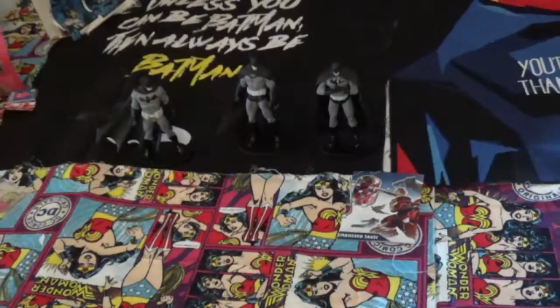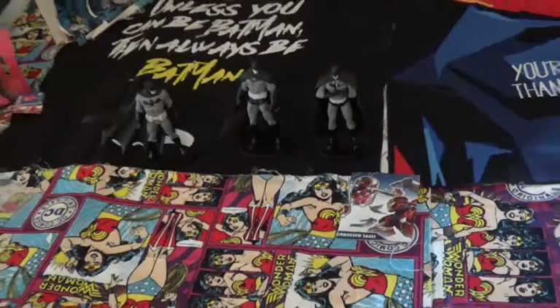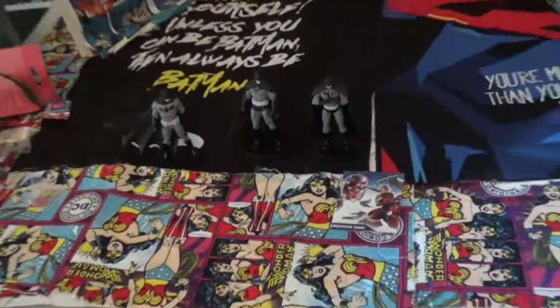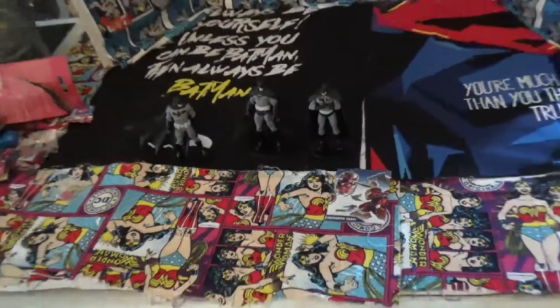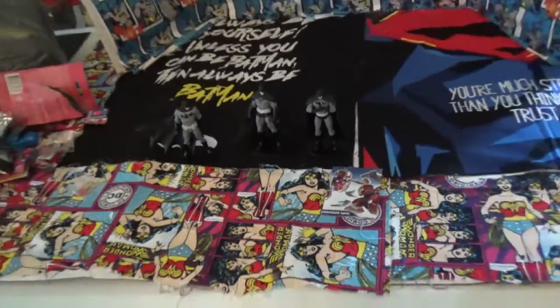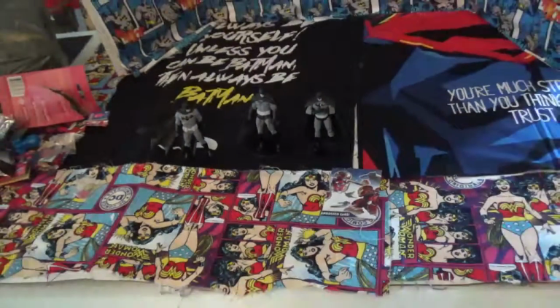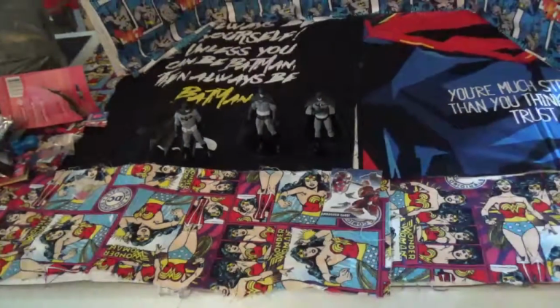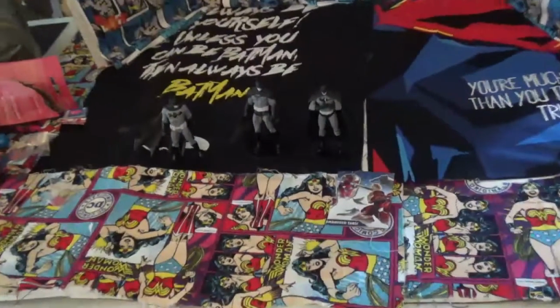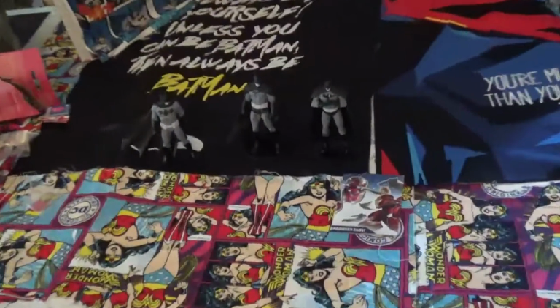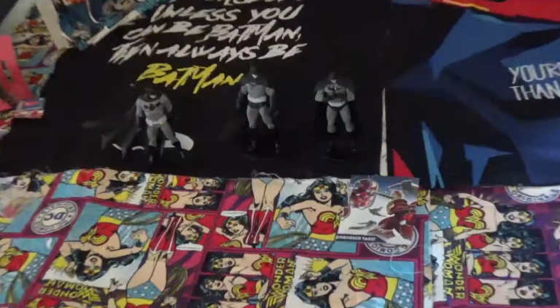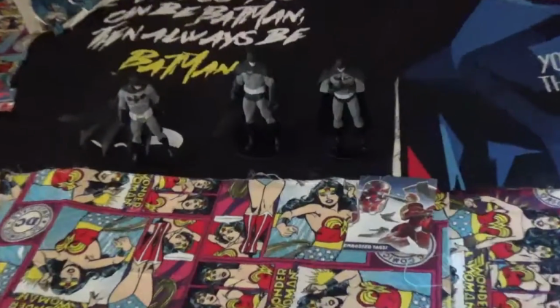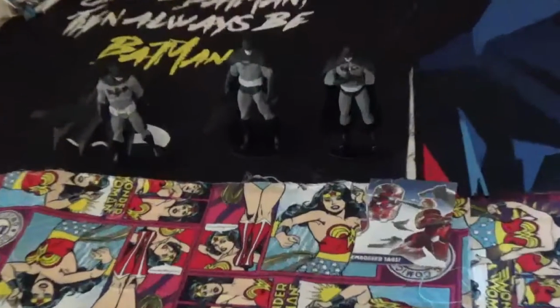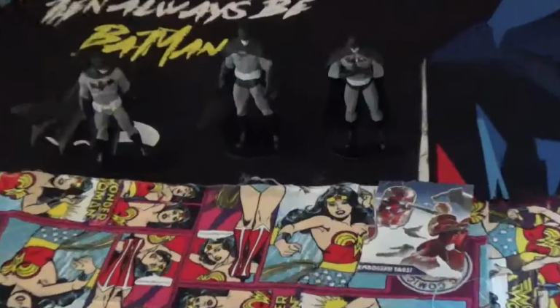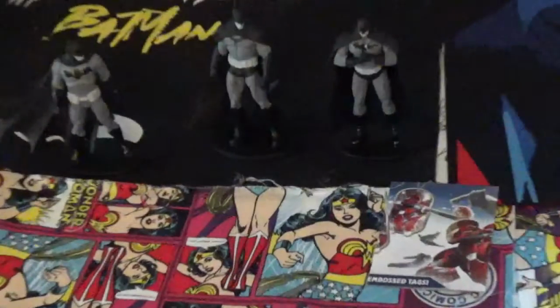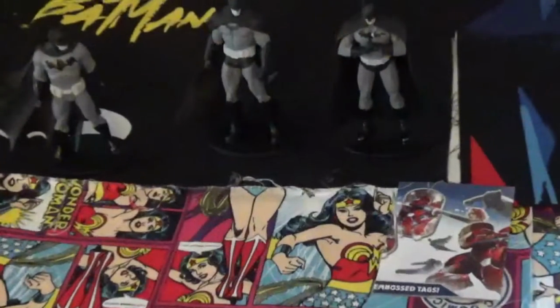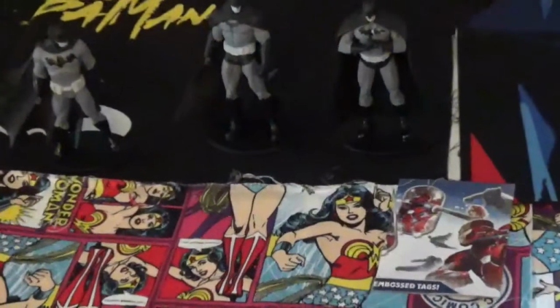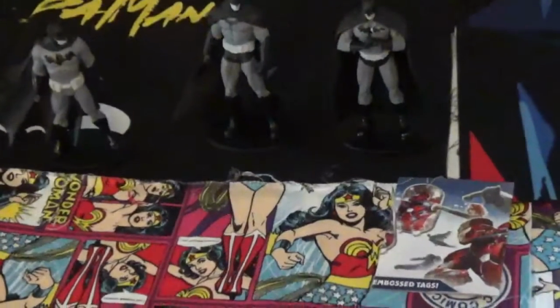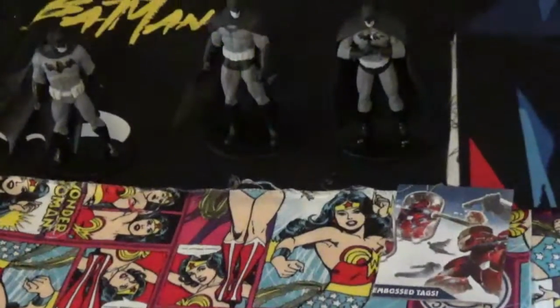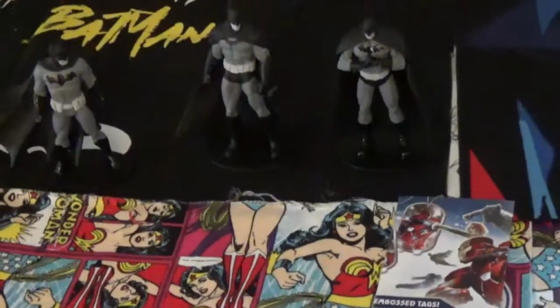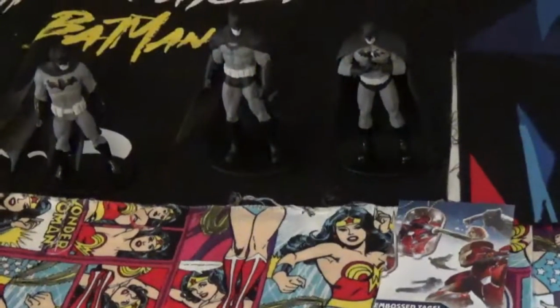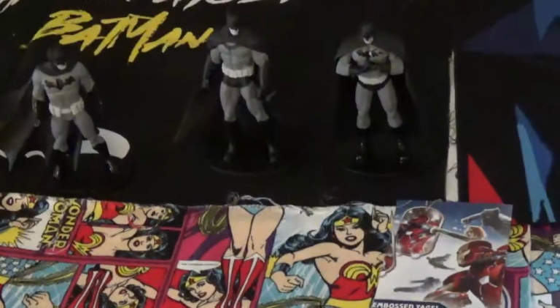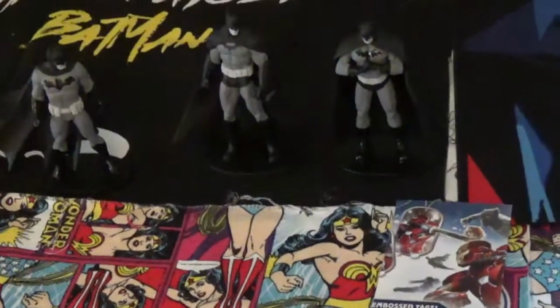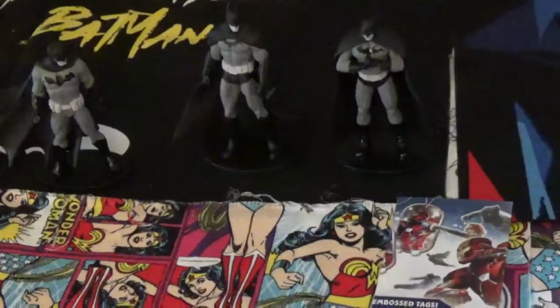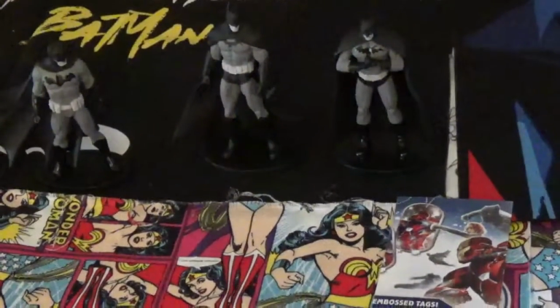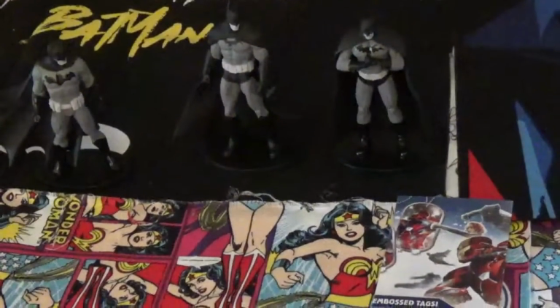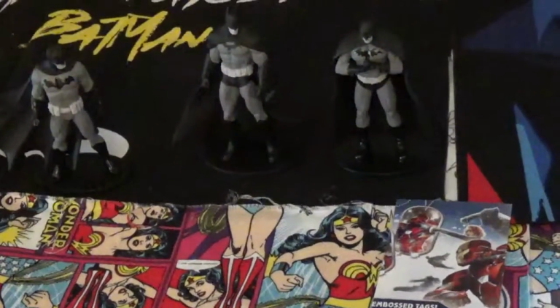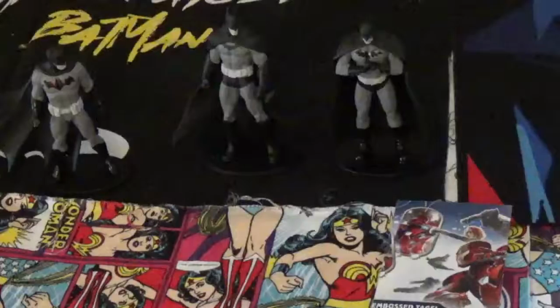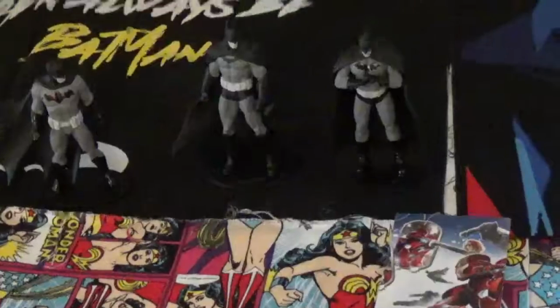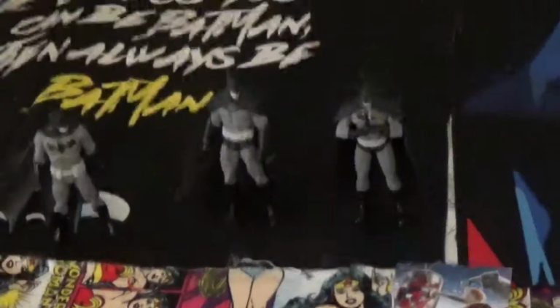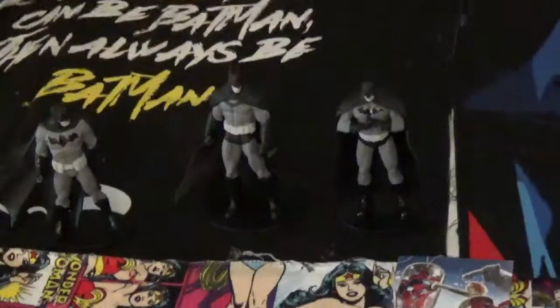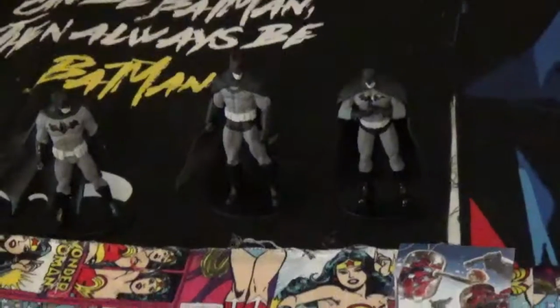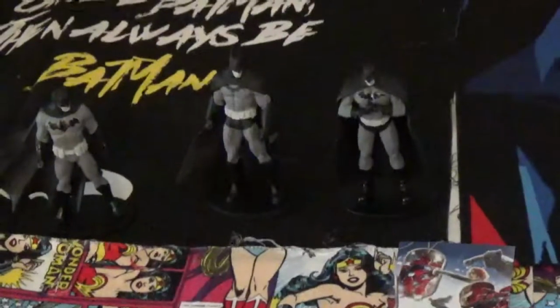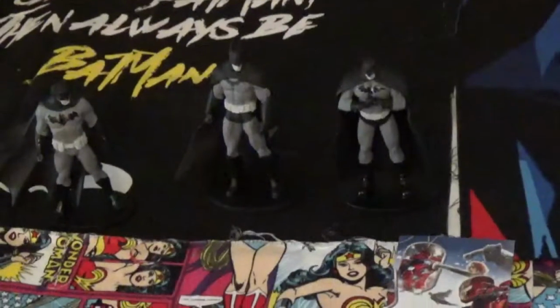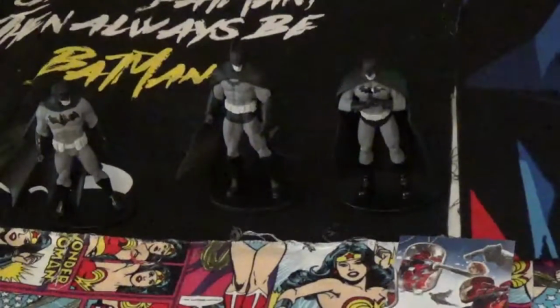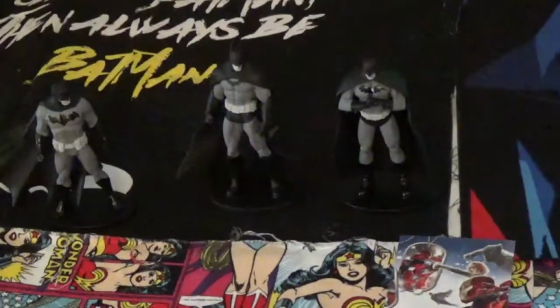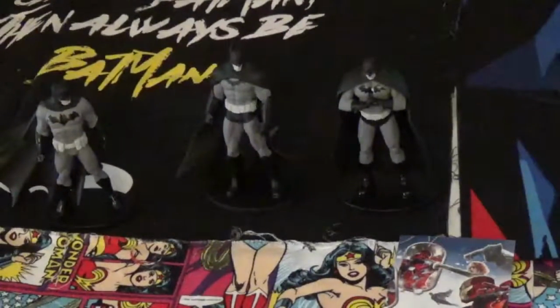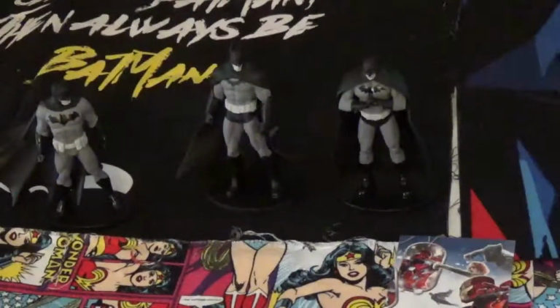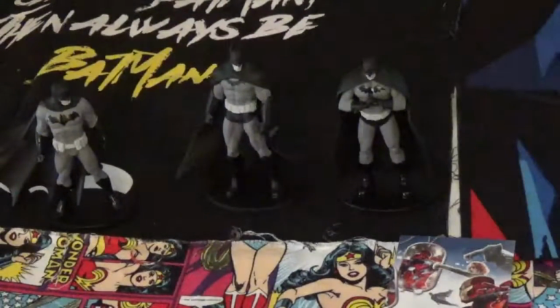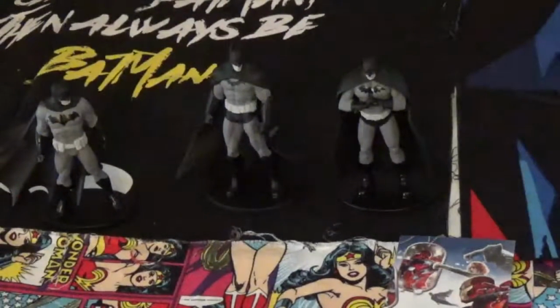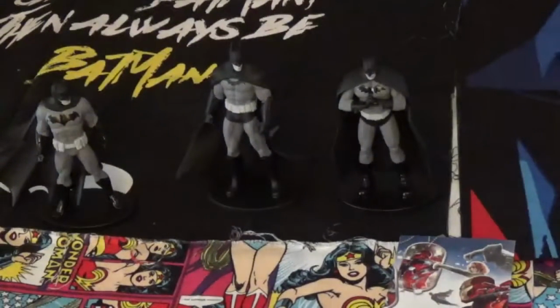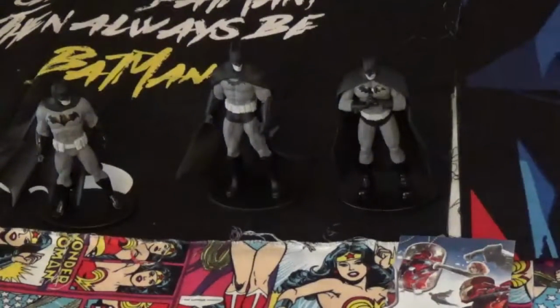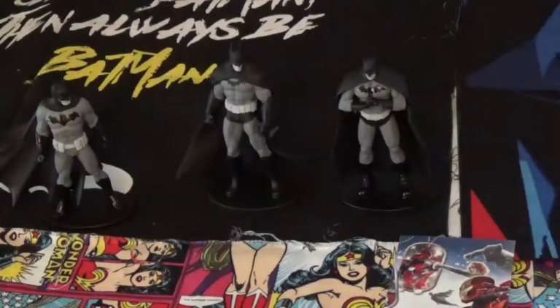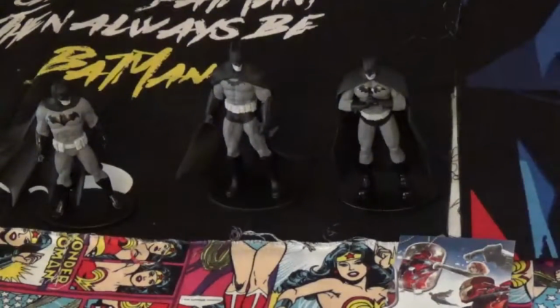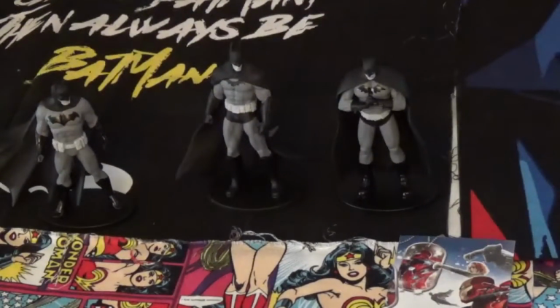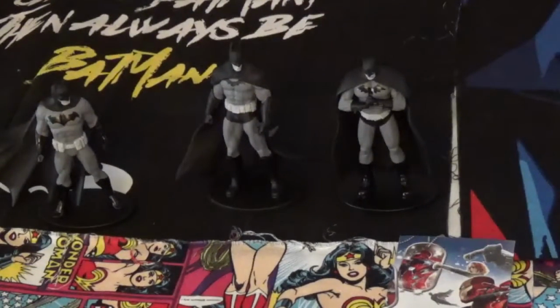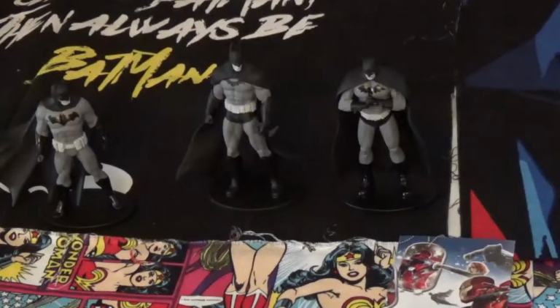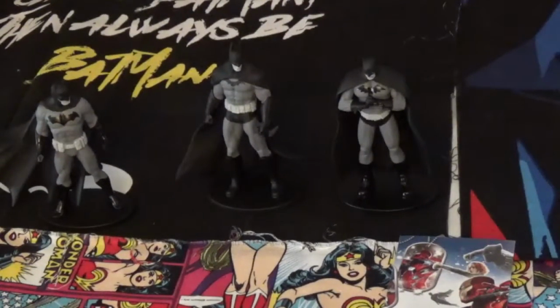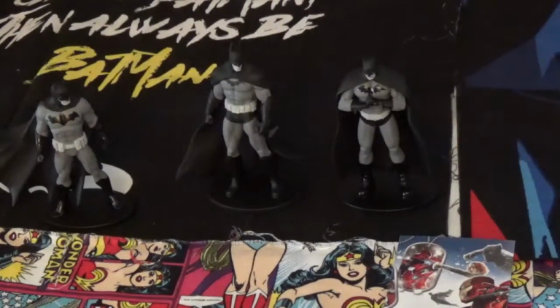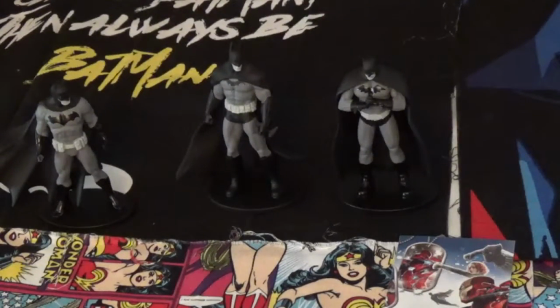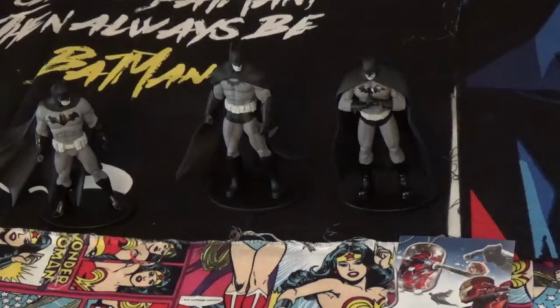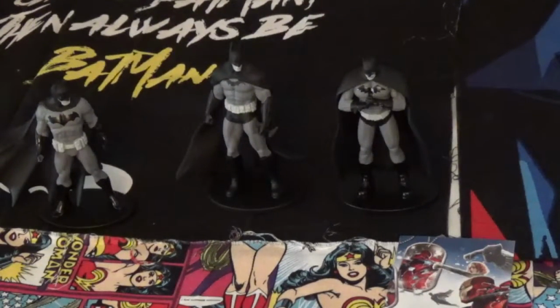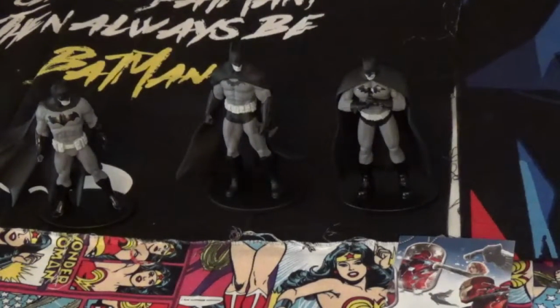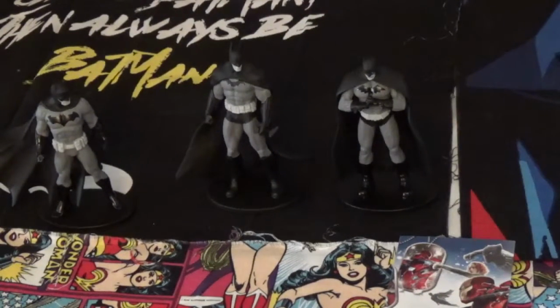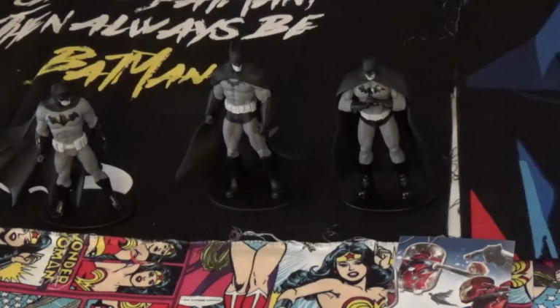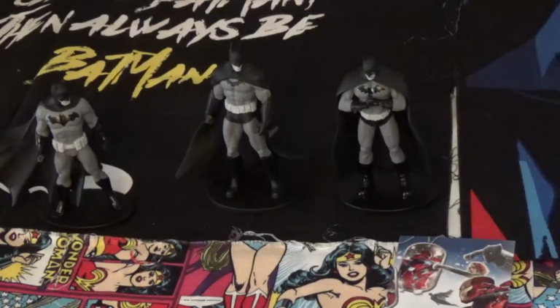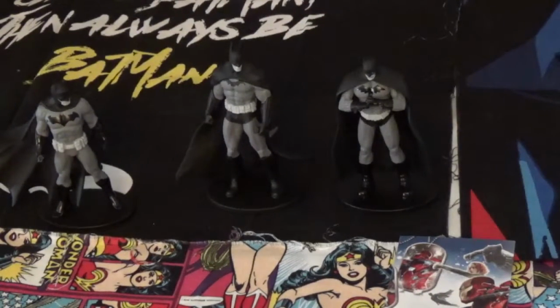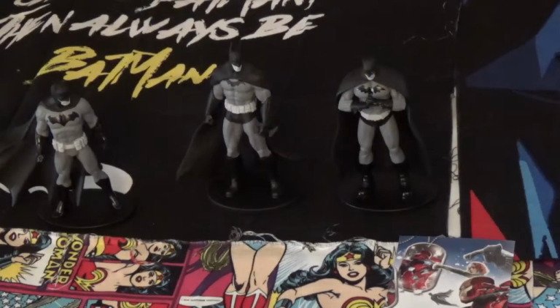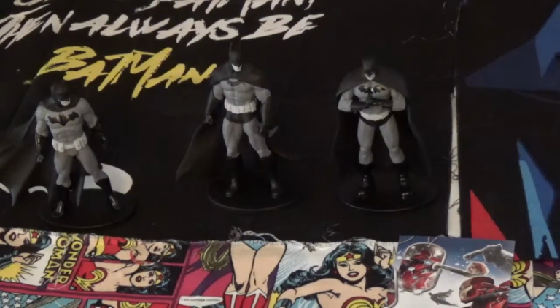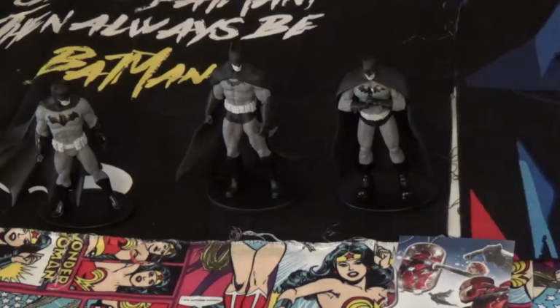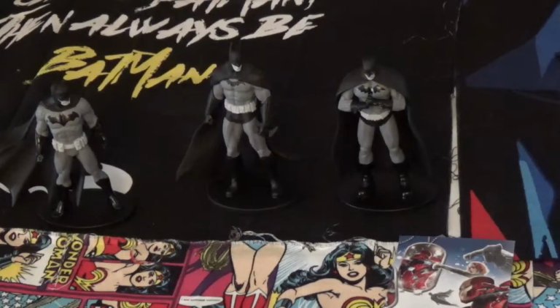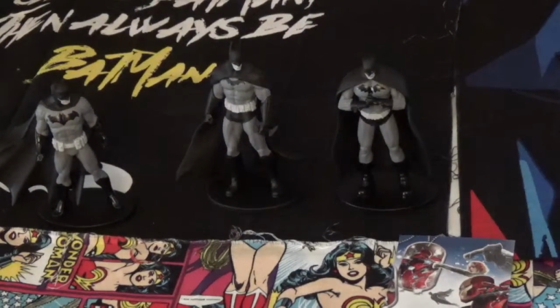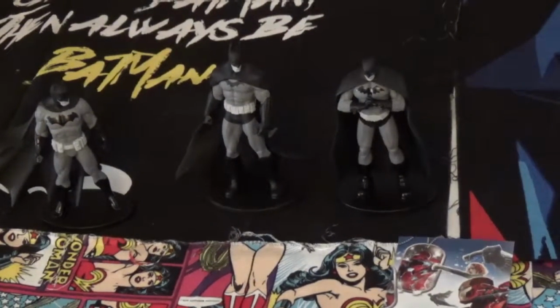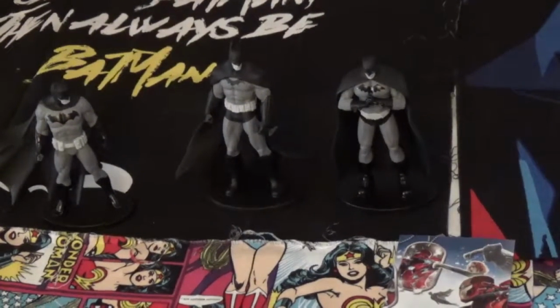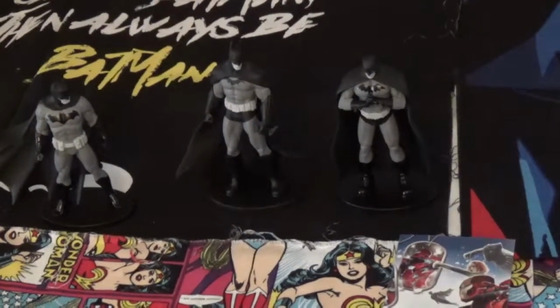I'm going to zoom in and let you guys see them a little bit better. These are up at the front of Walmart, they're about three something a piece, but they're really cool. So check them out.